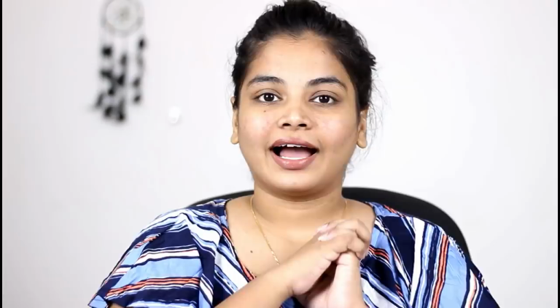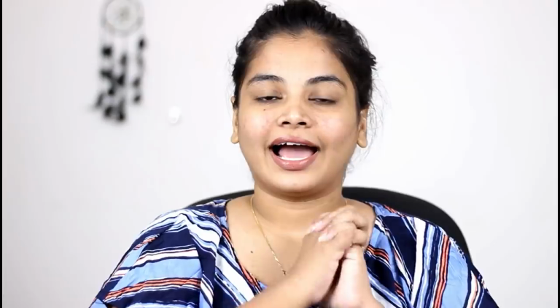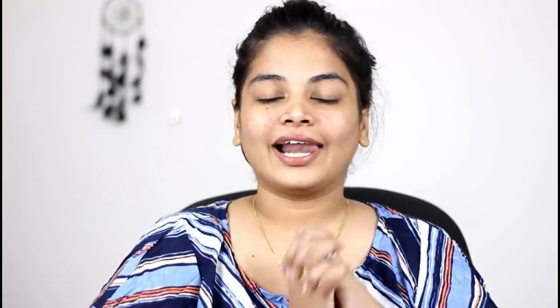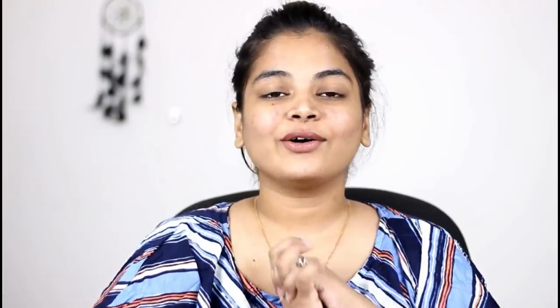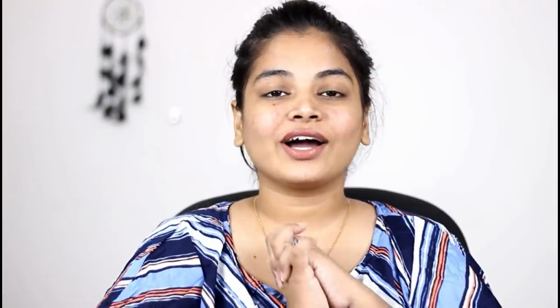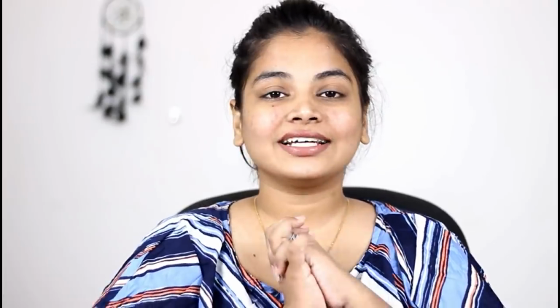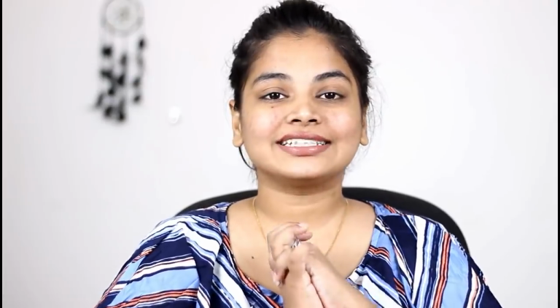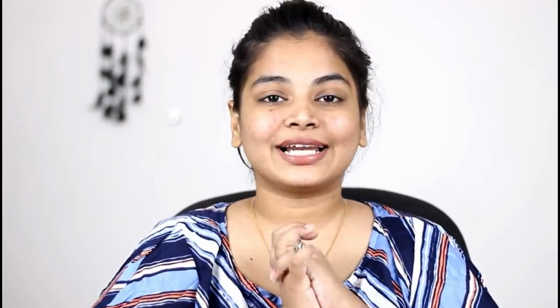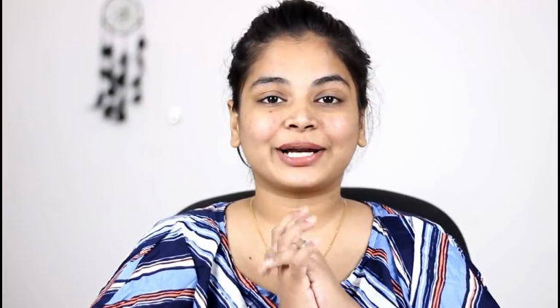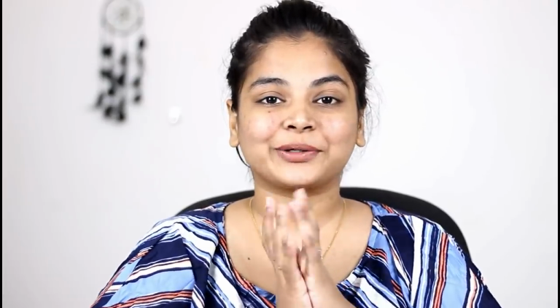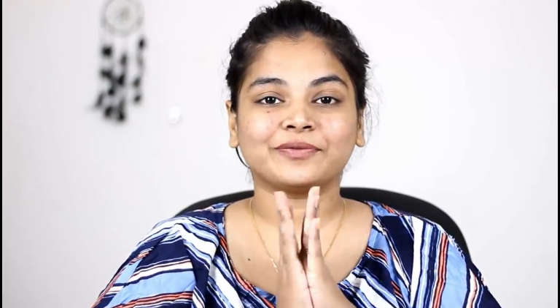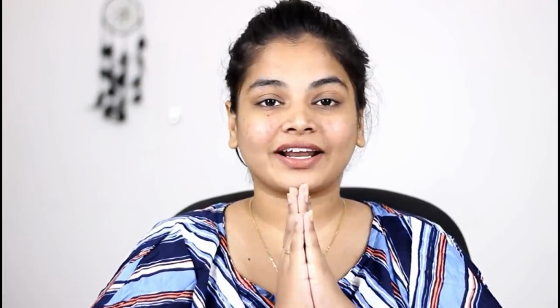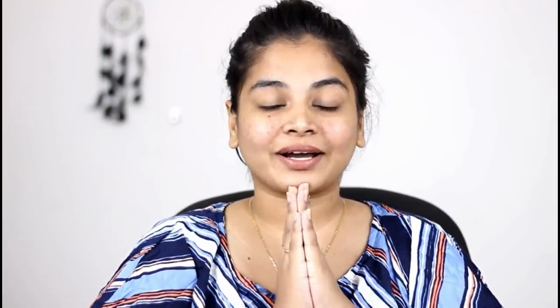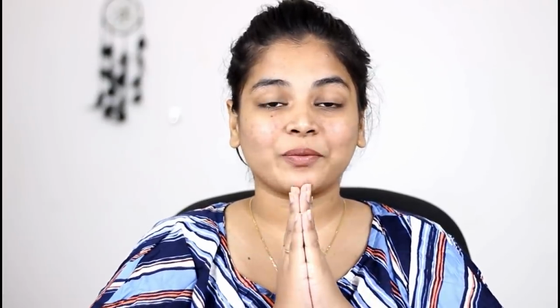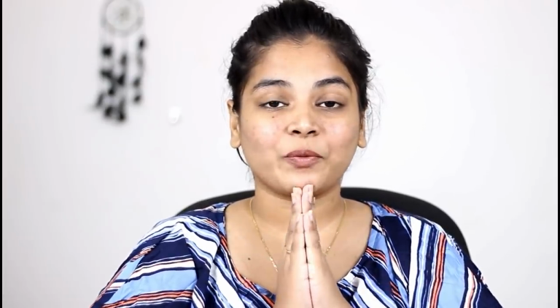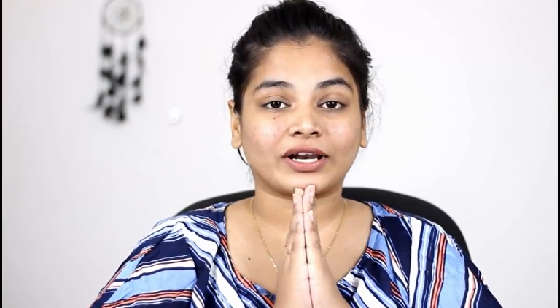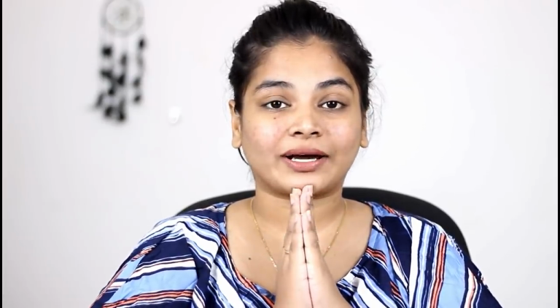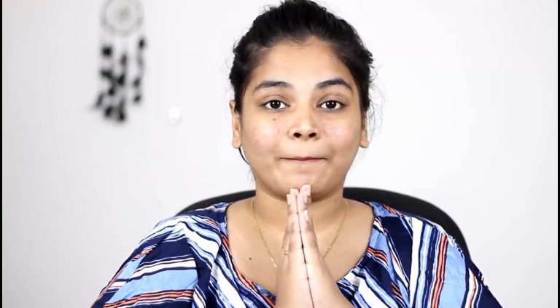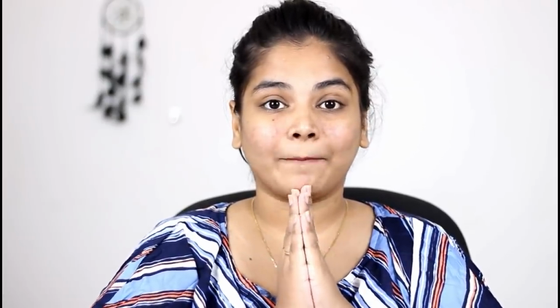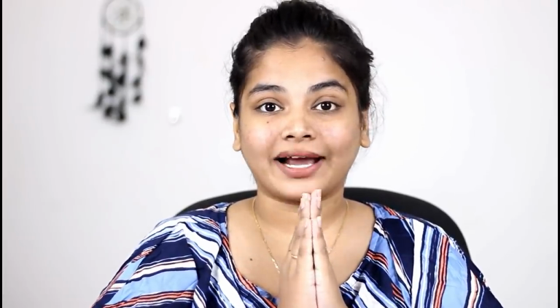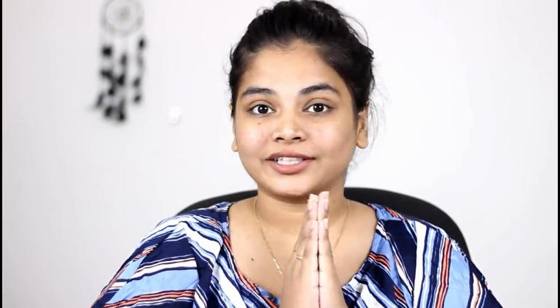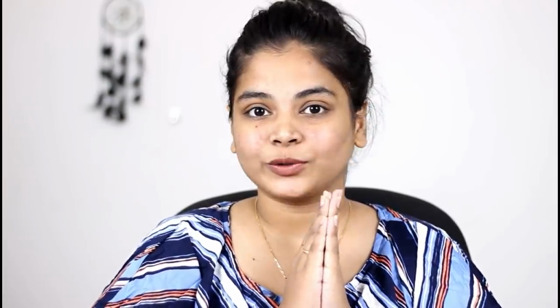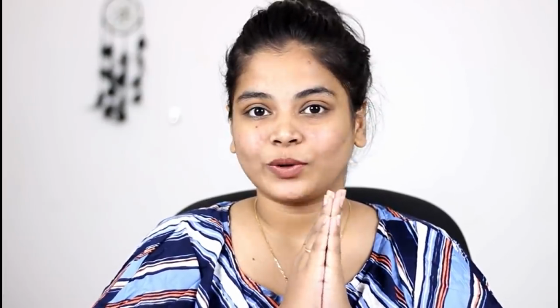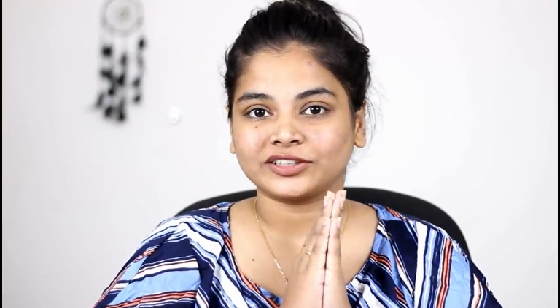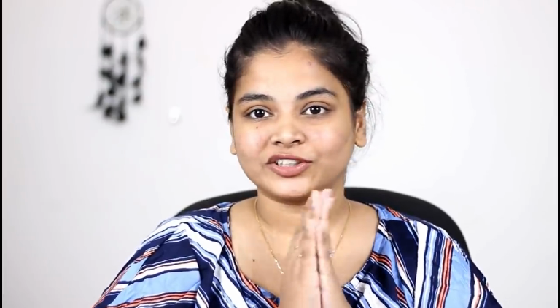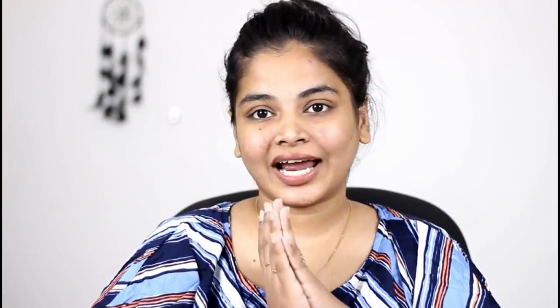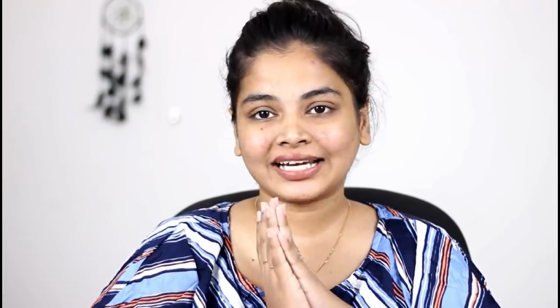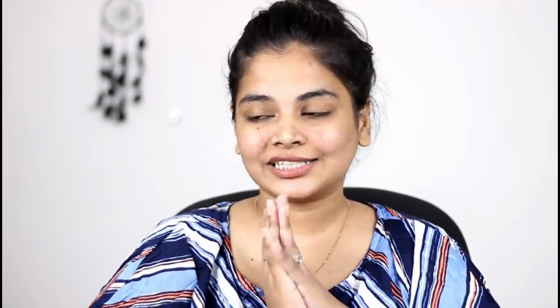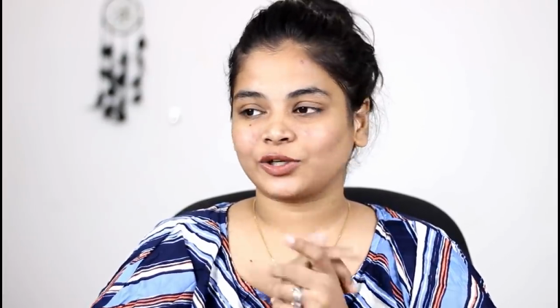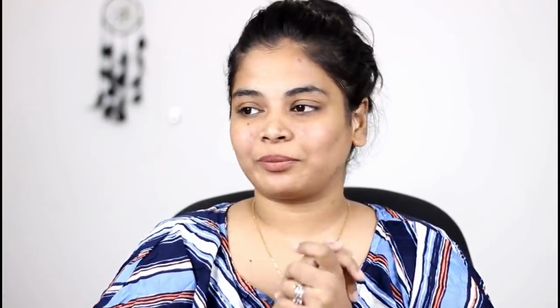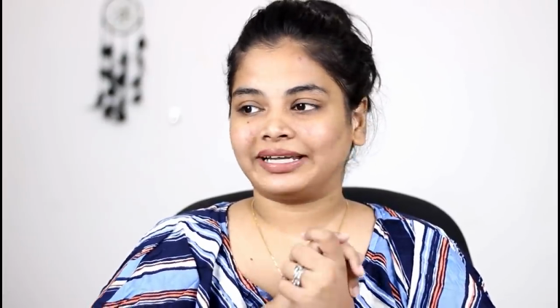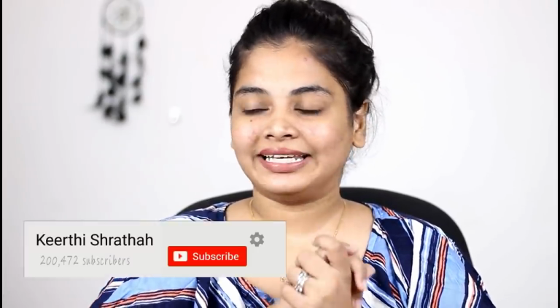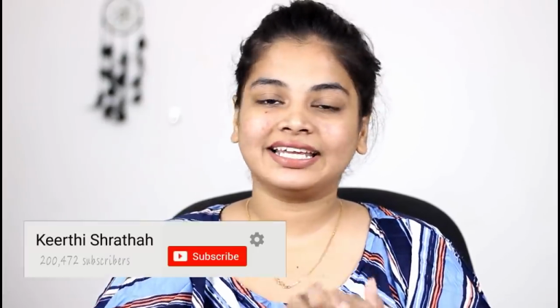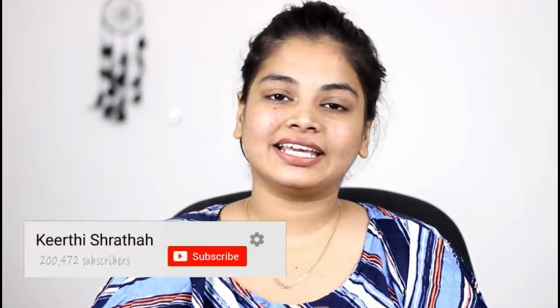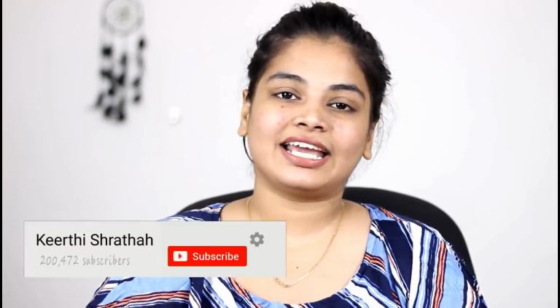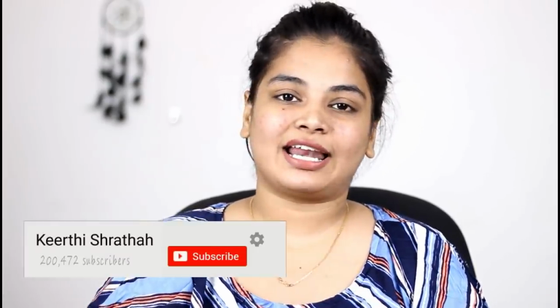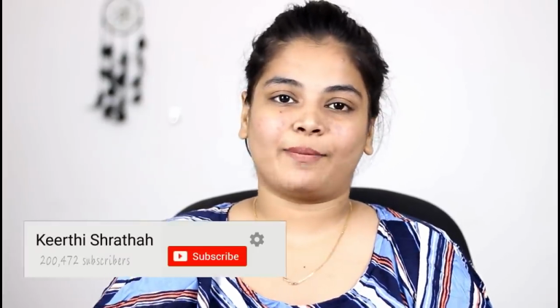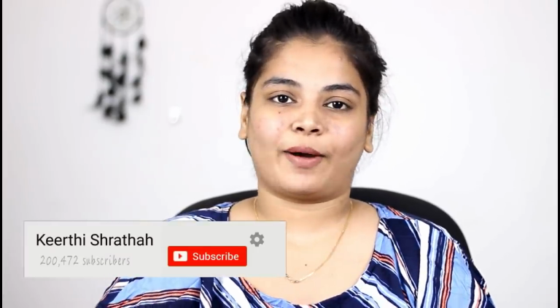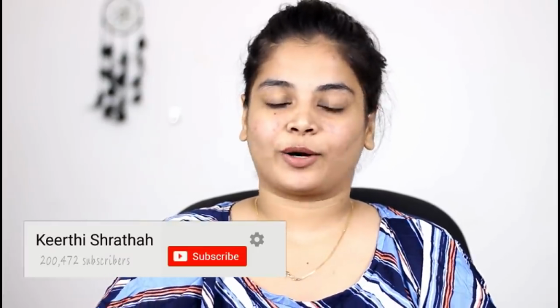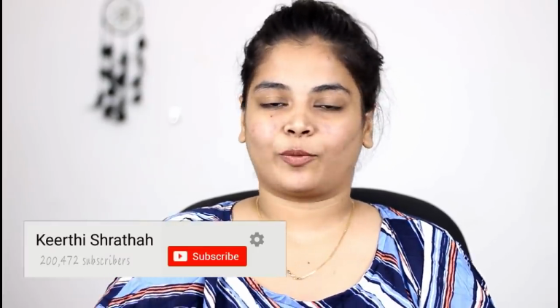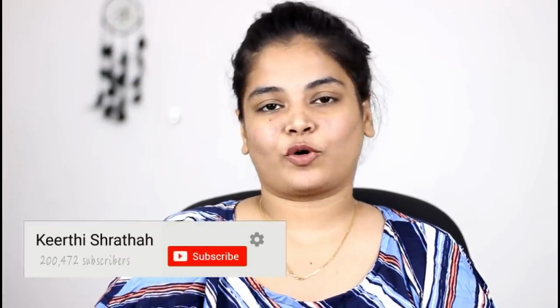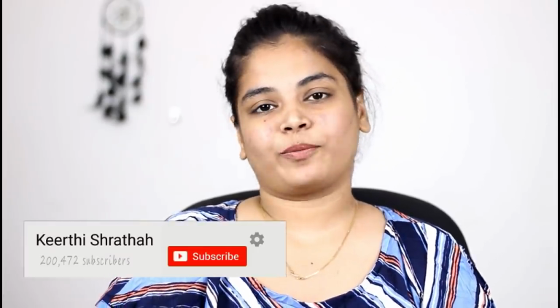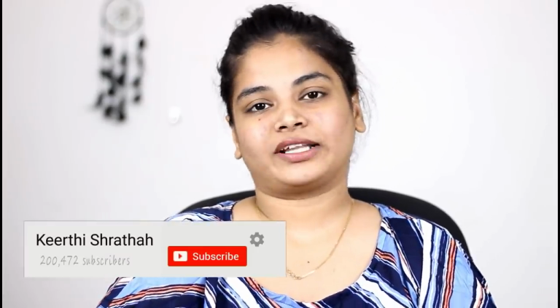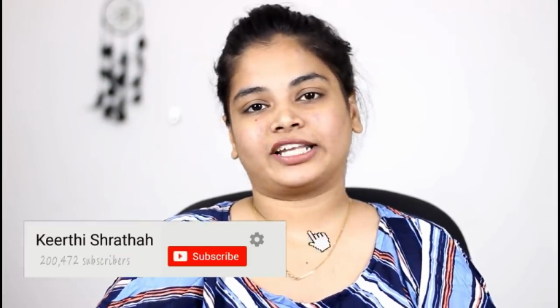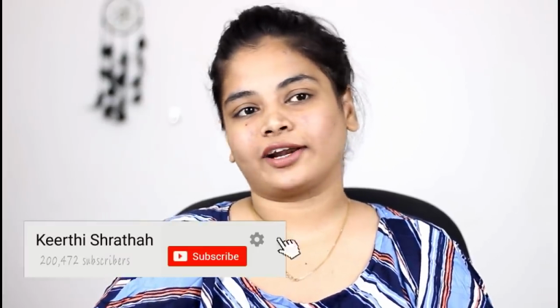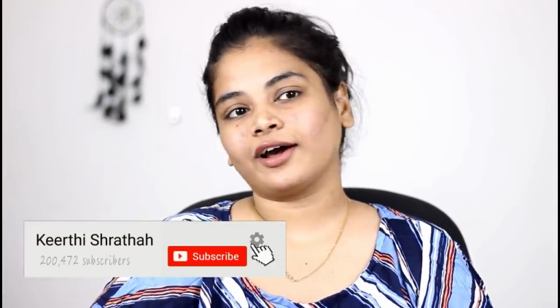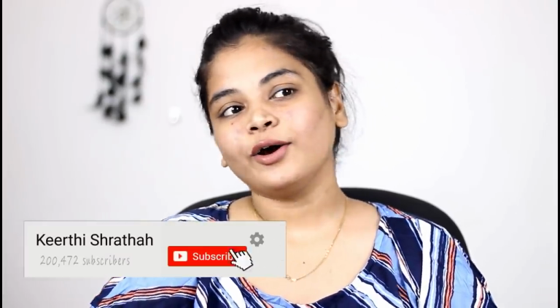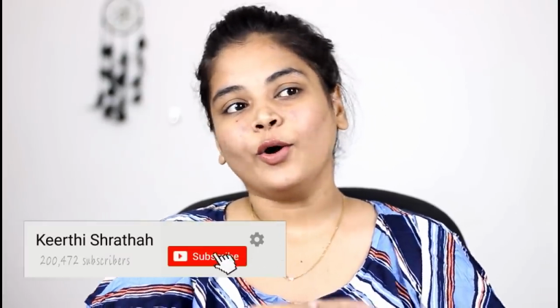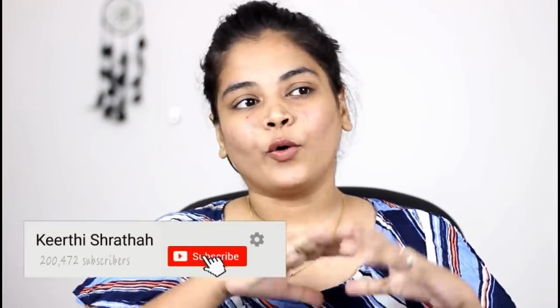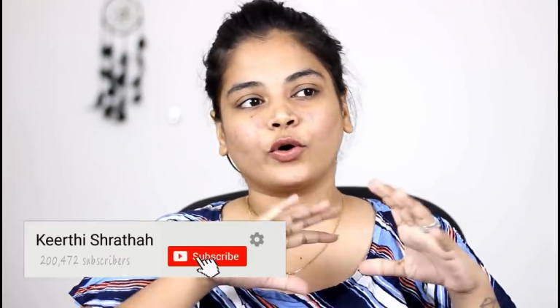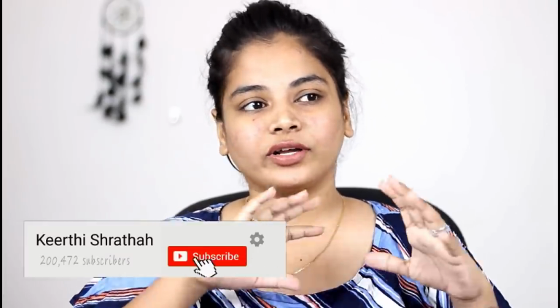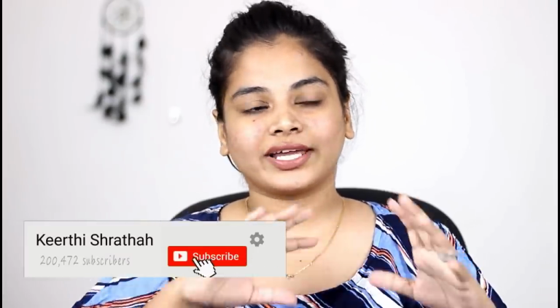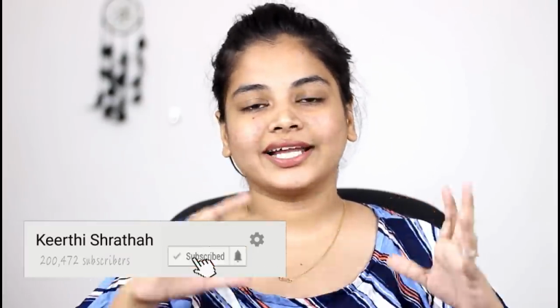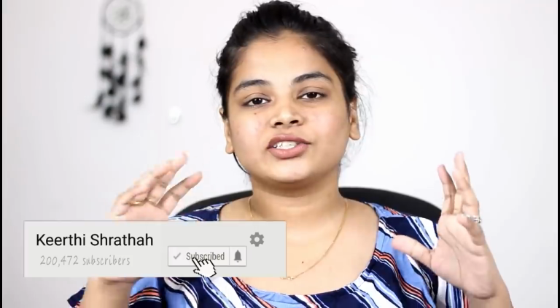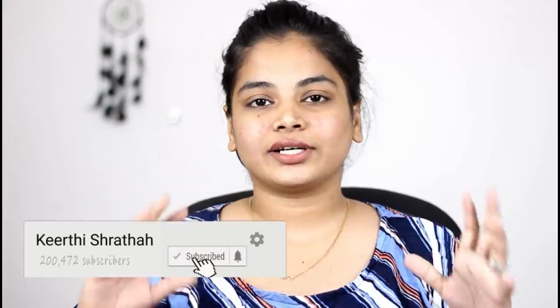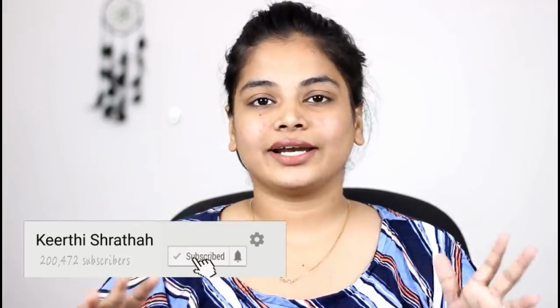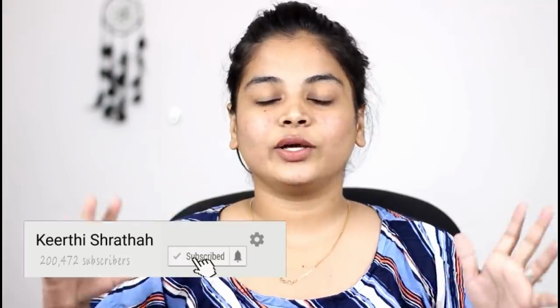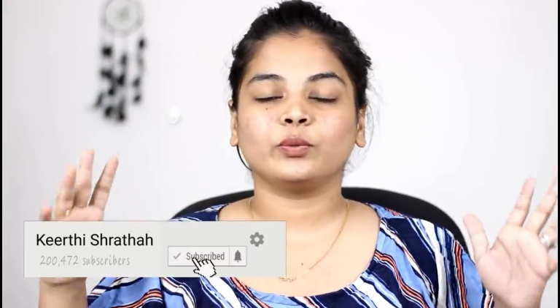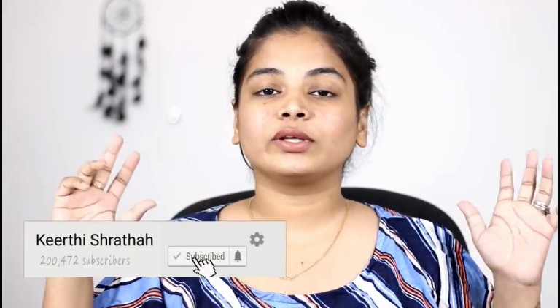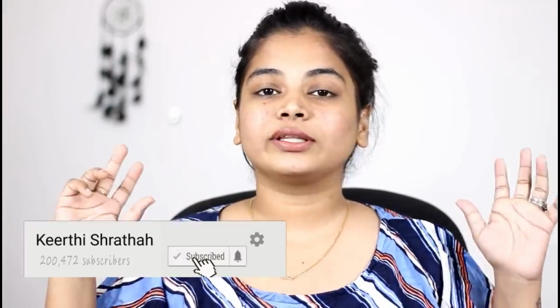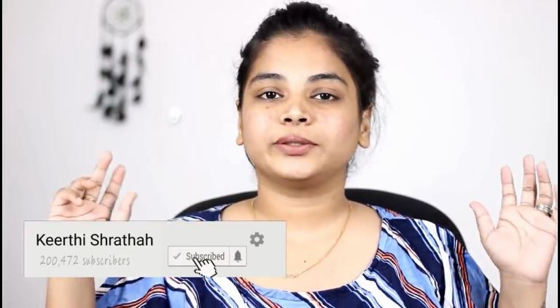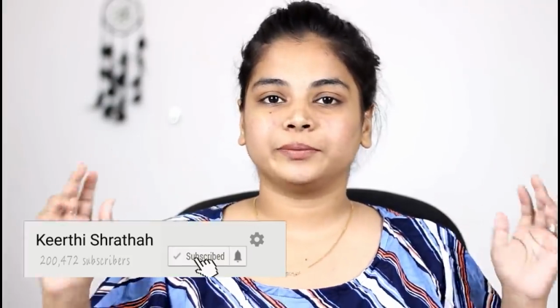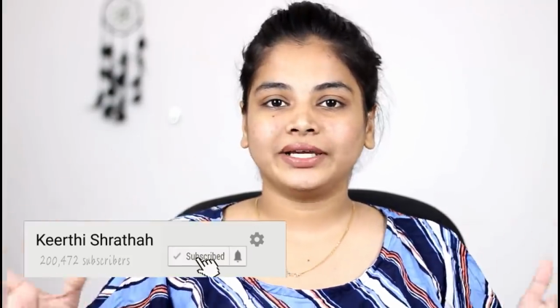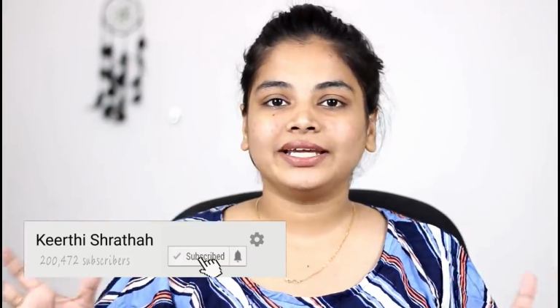Hello guys, everyone. Welcome back to our channel. So, what do you think about this? Get ready with me.